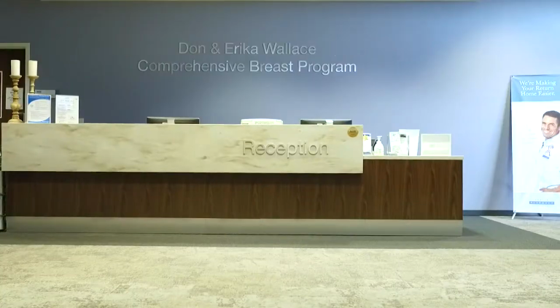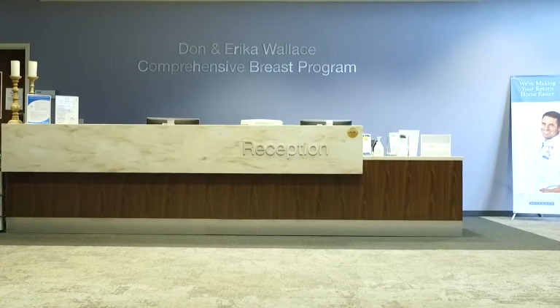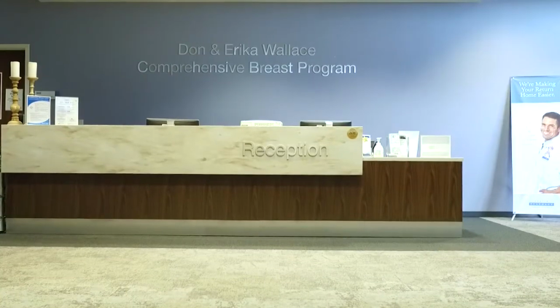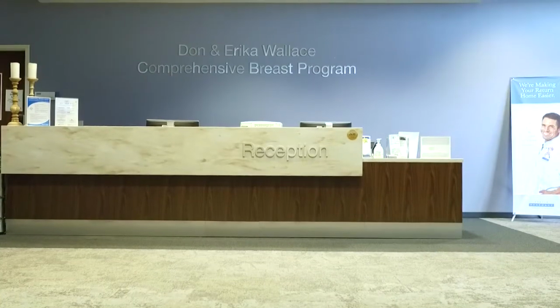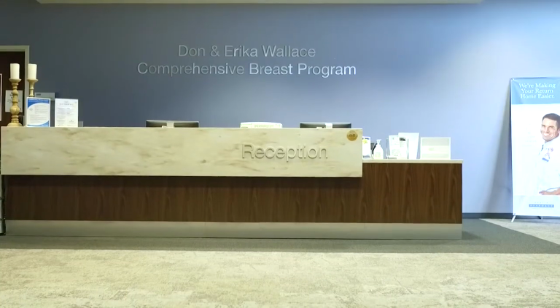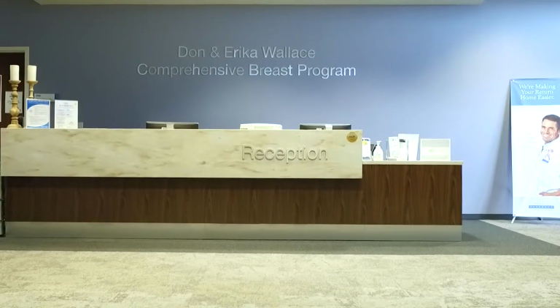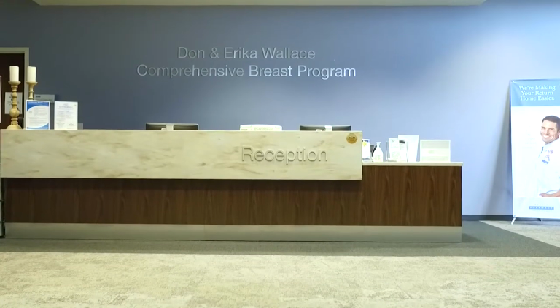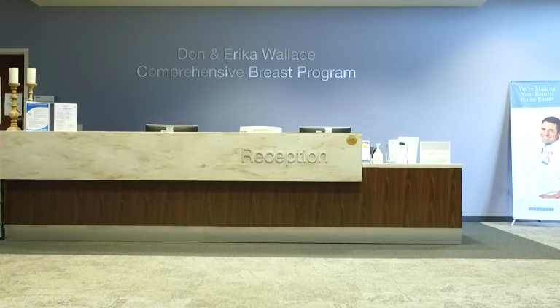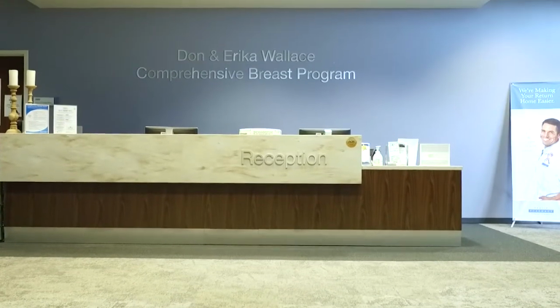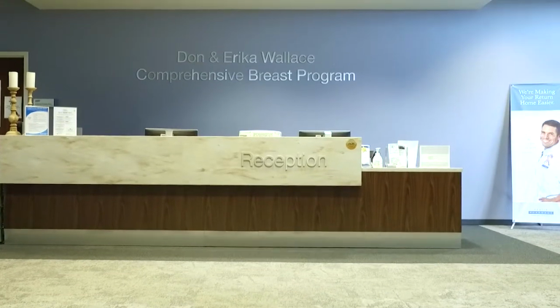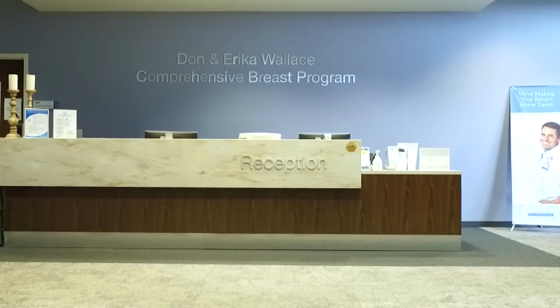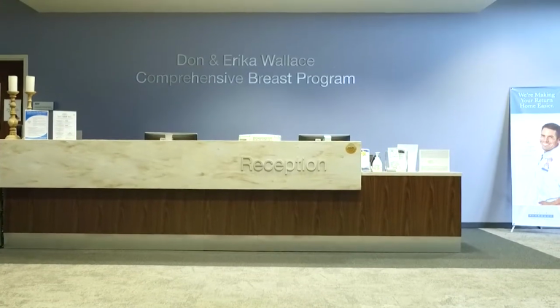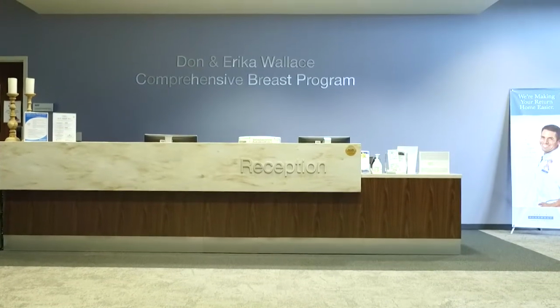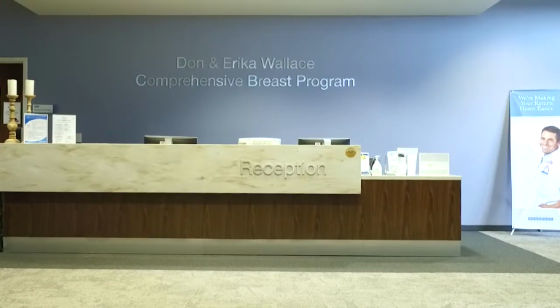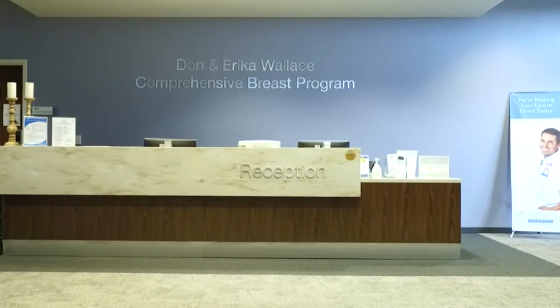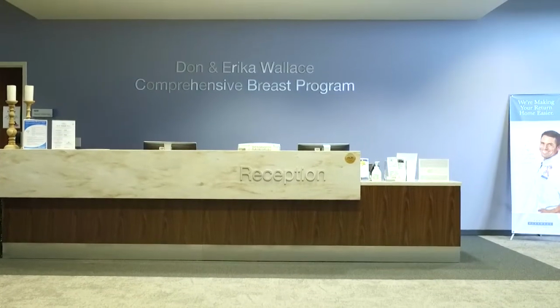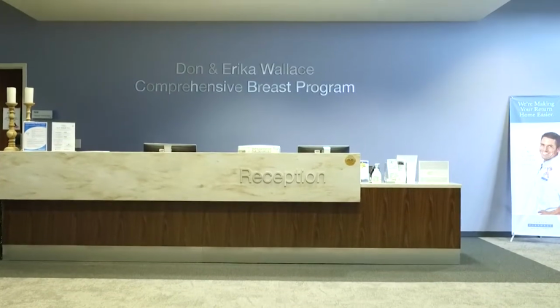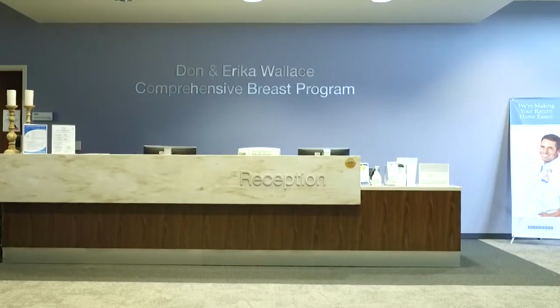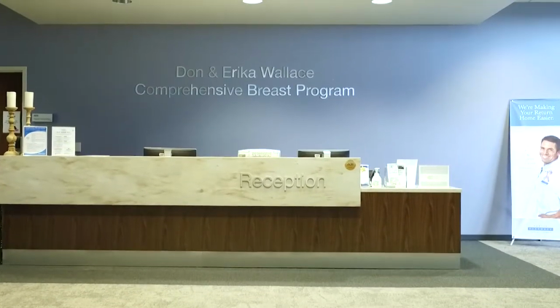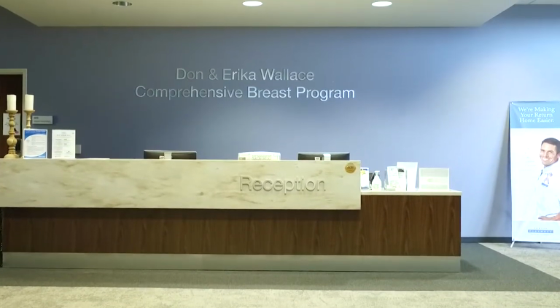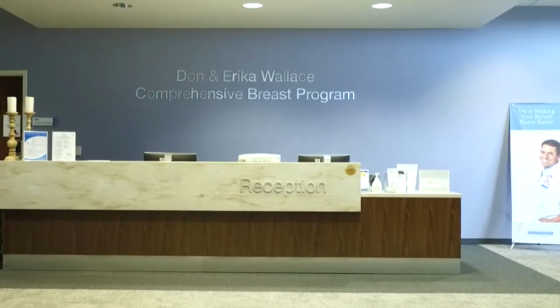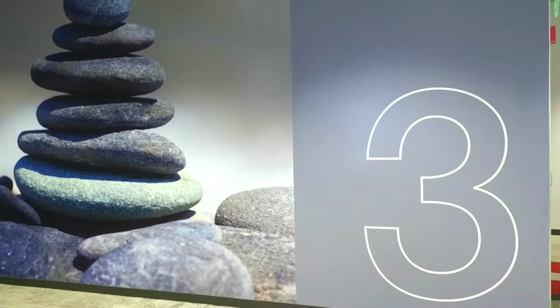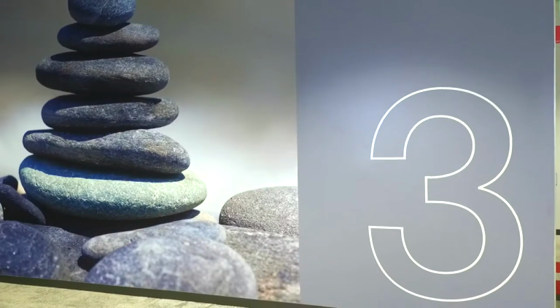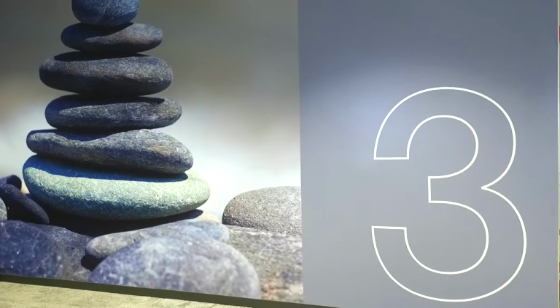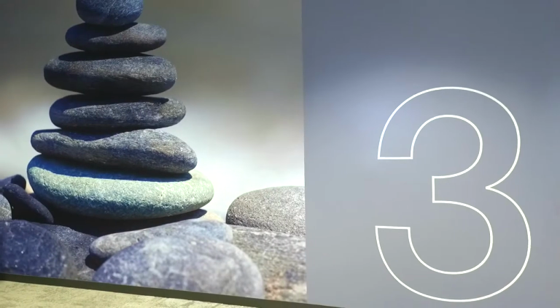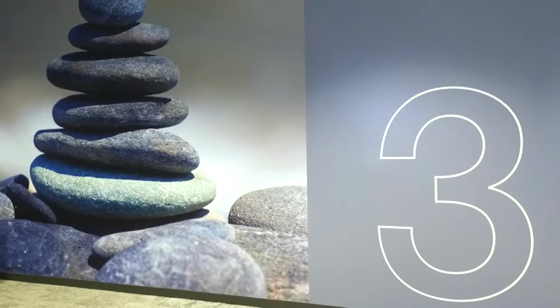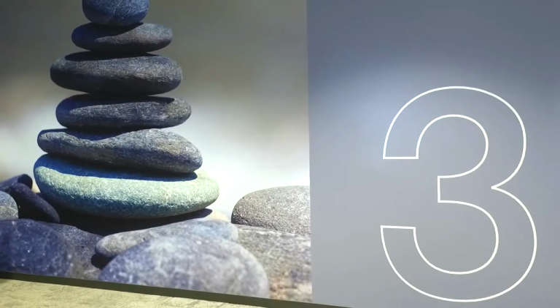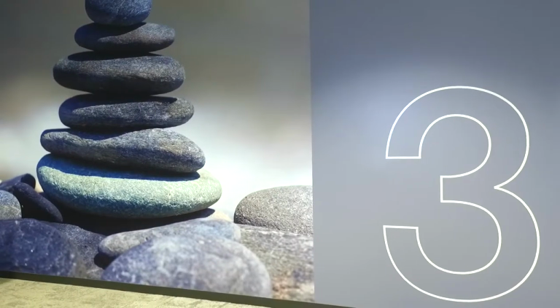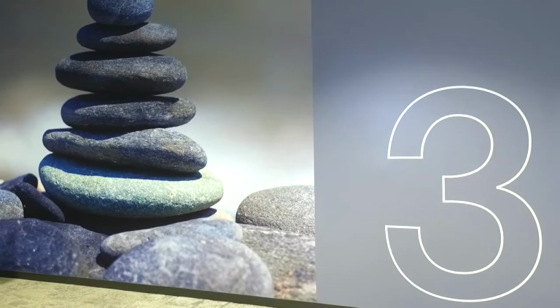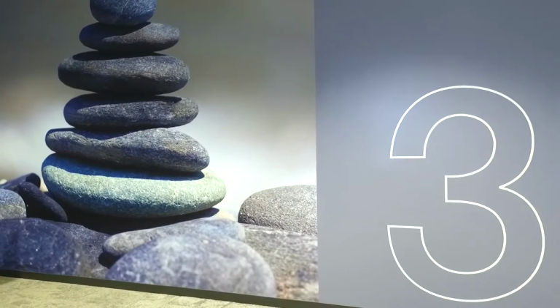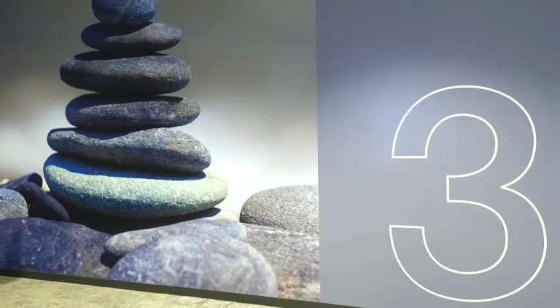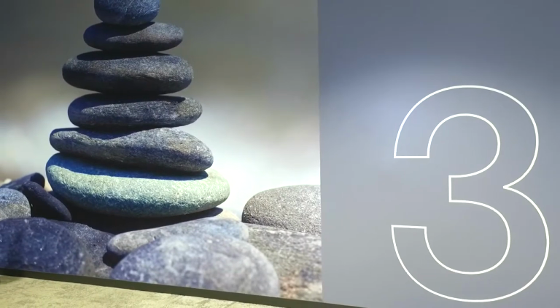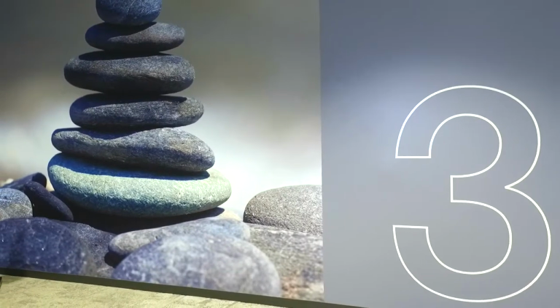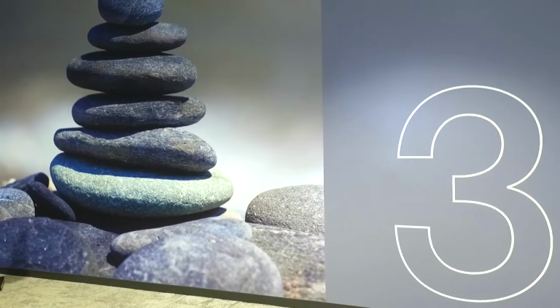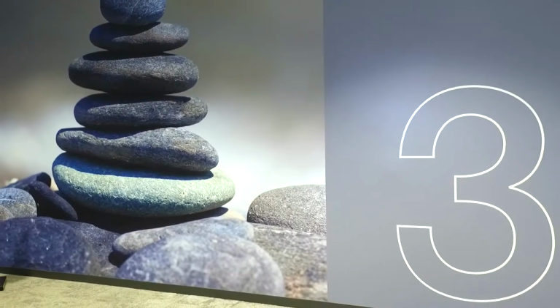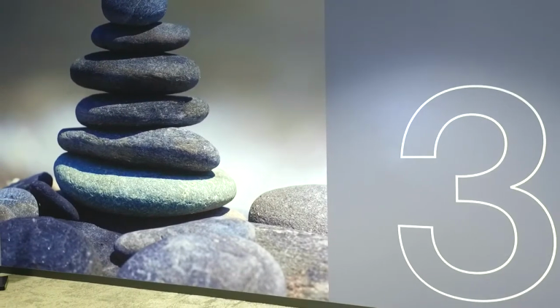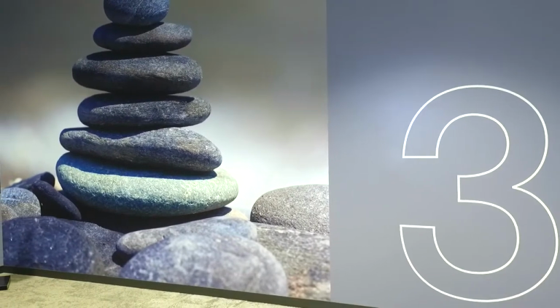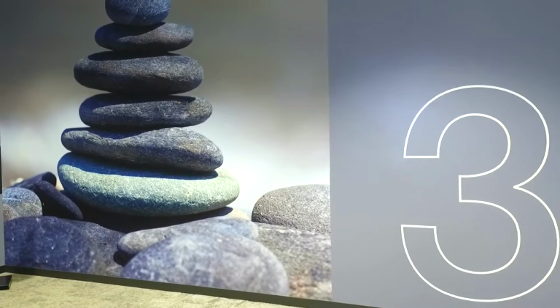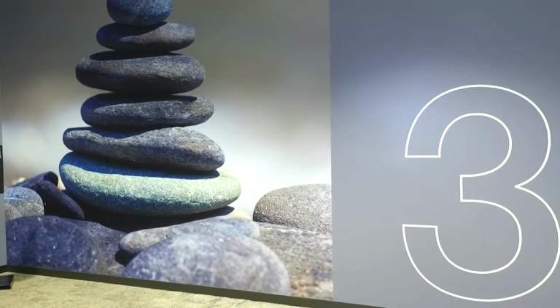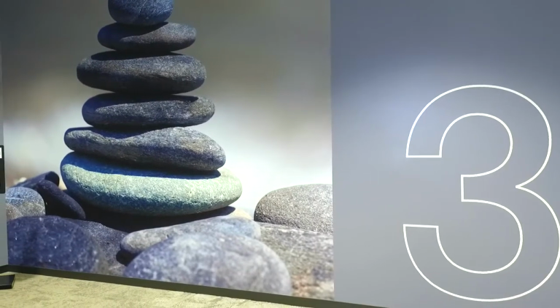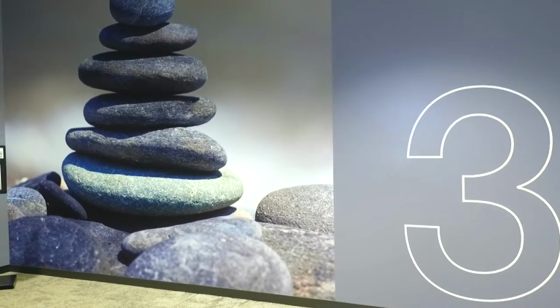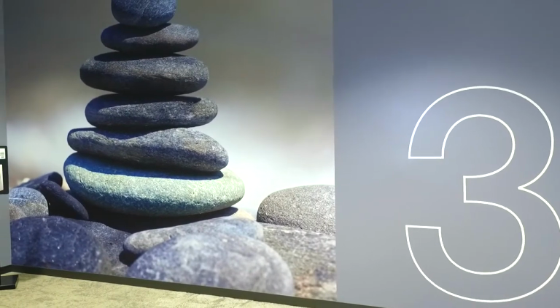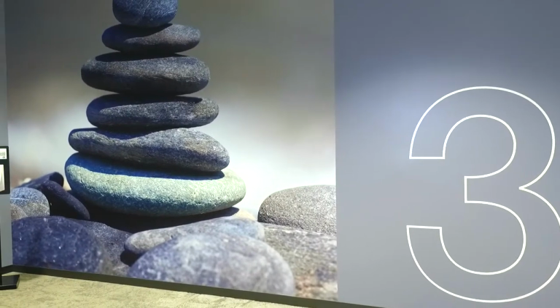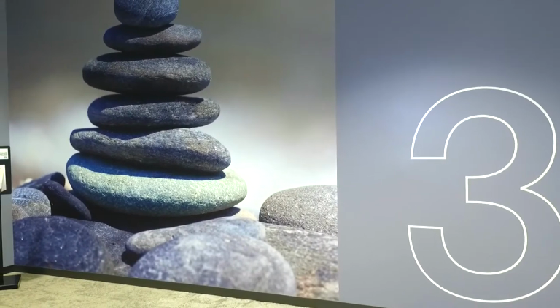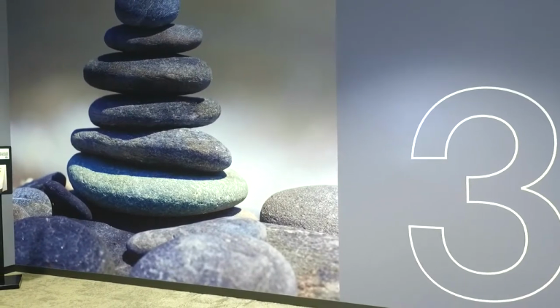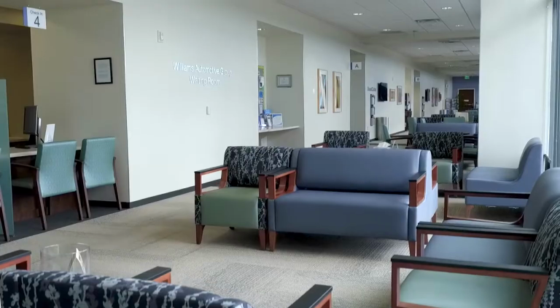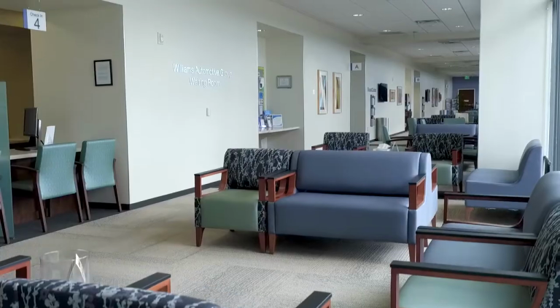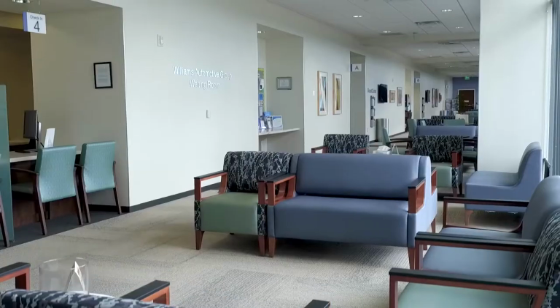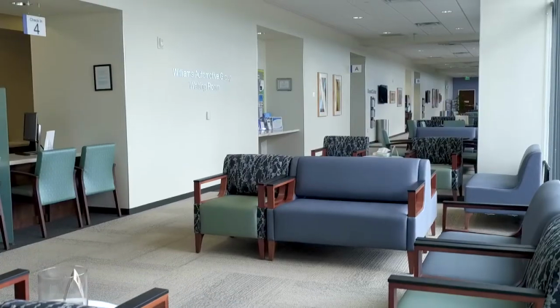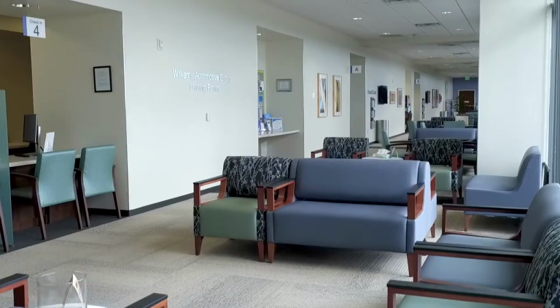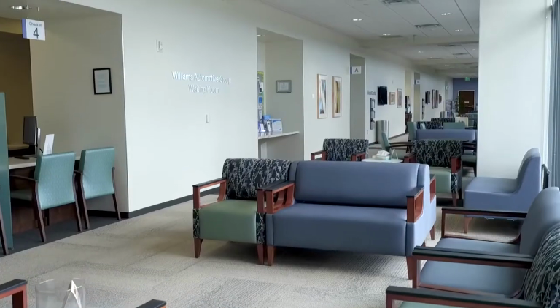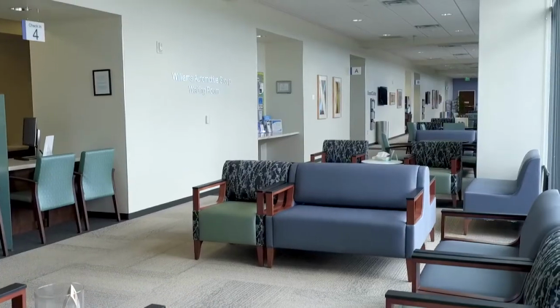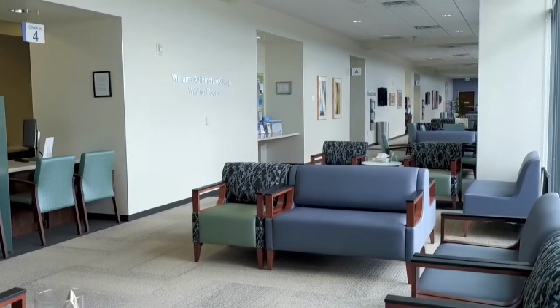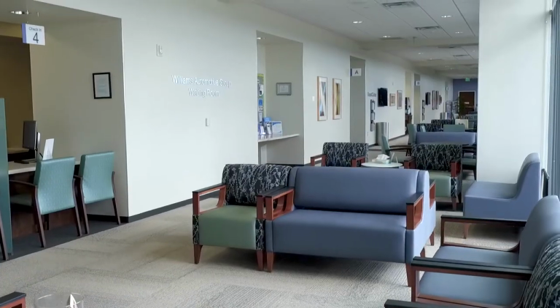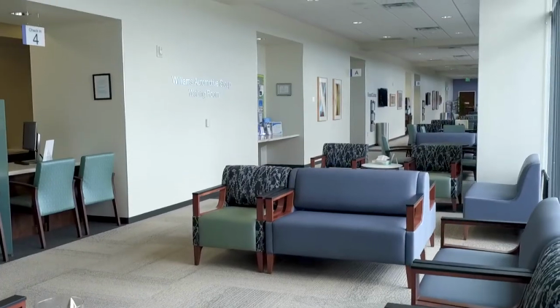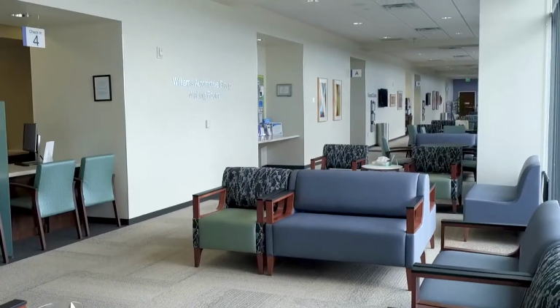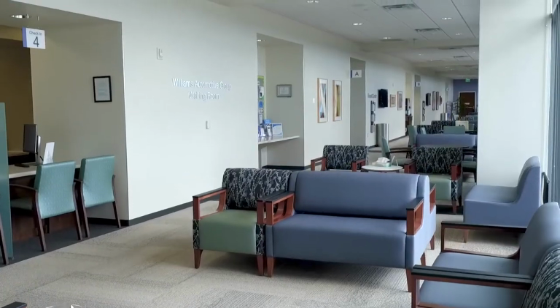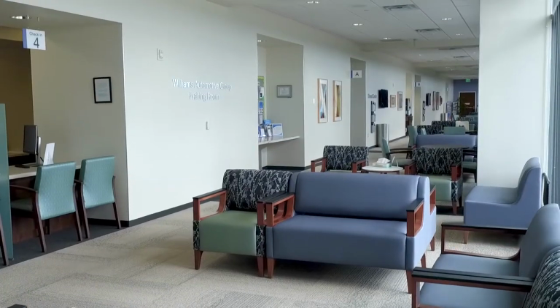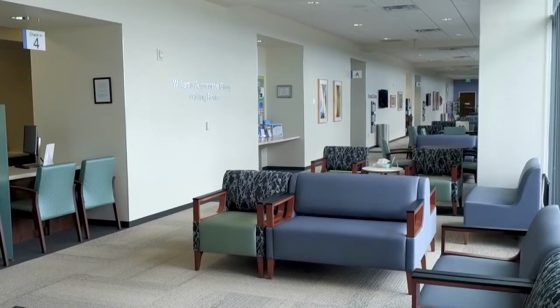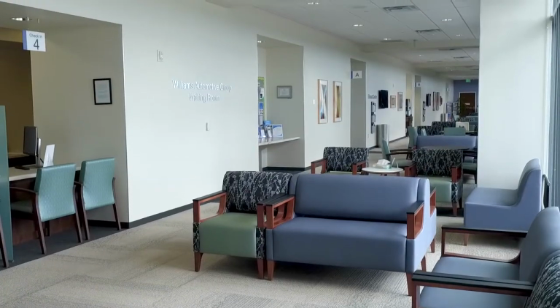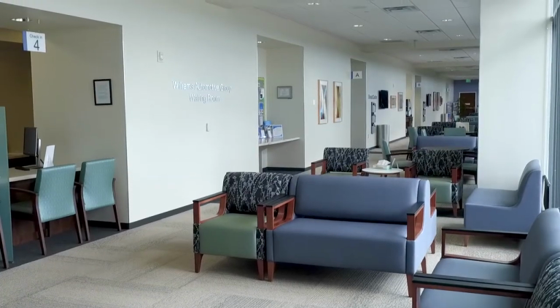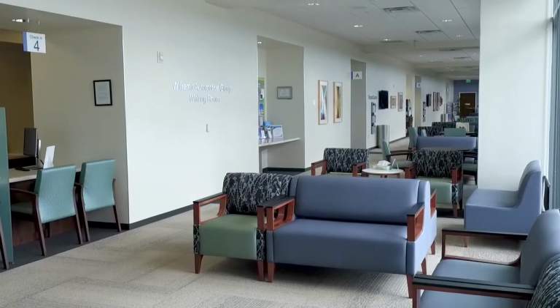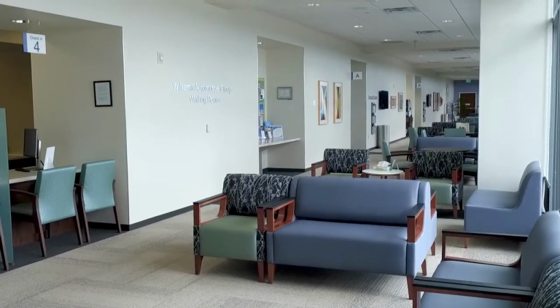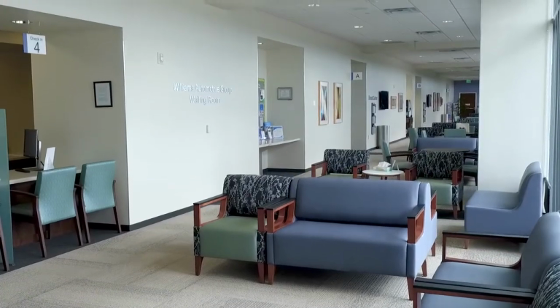The third floor is home to the Moffitt Breast Center. The breast clinic and breast imaging services are available on the third floor.